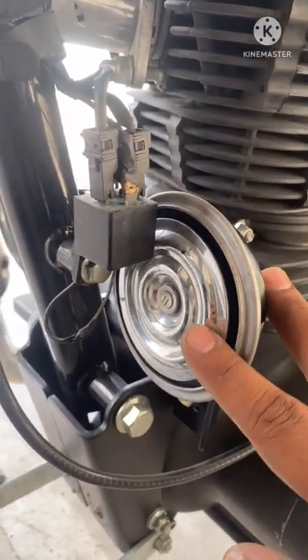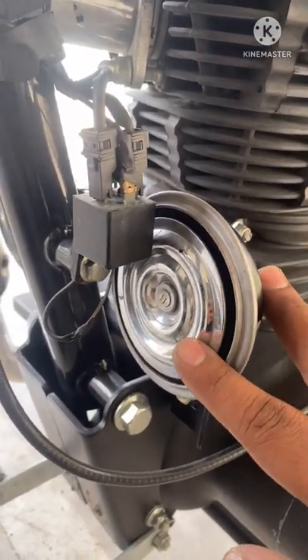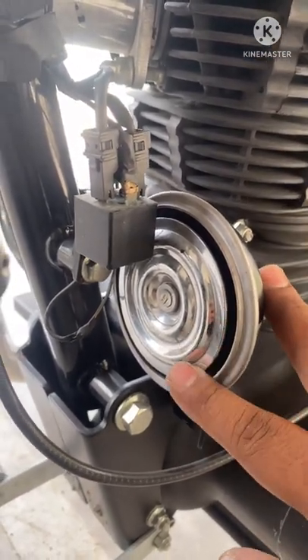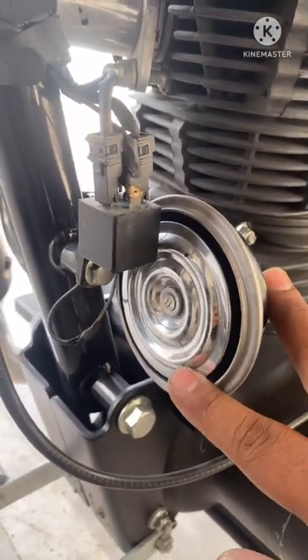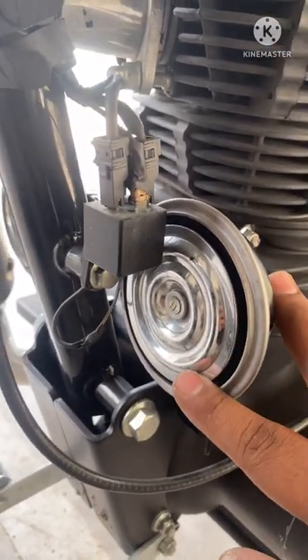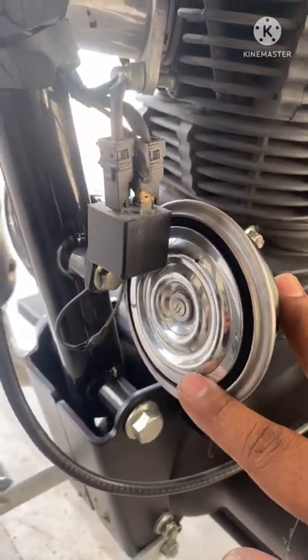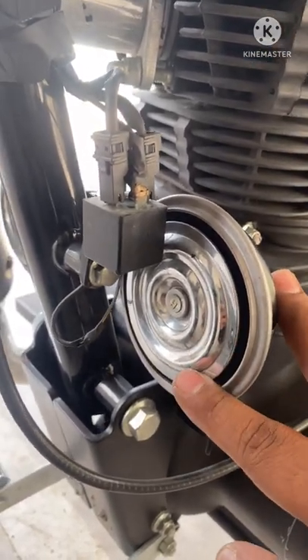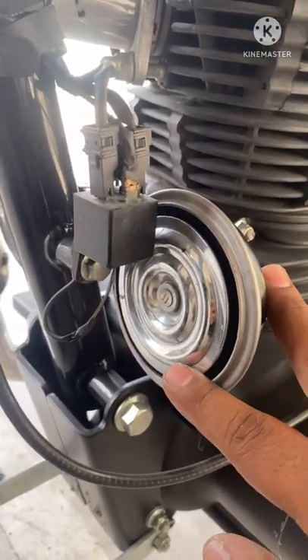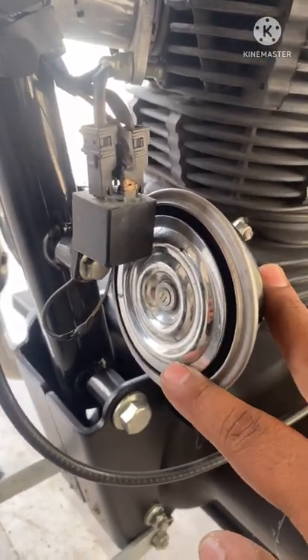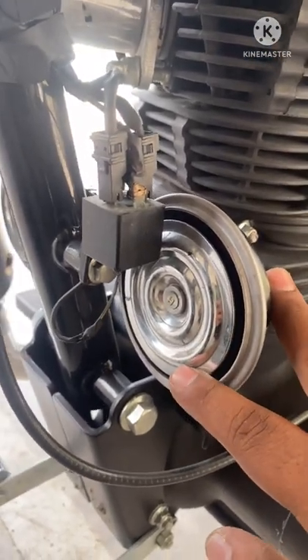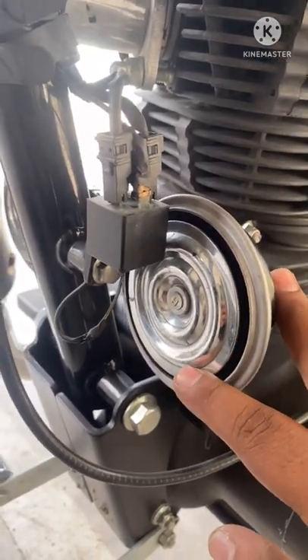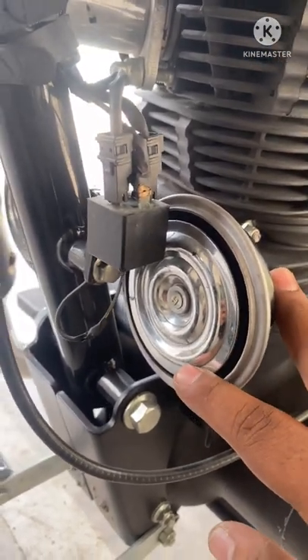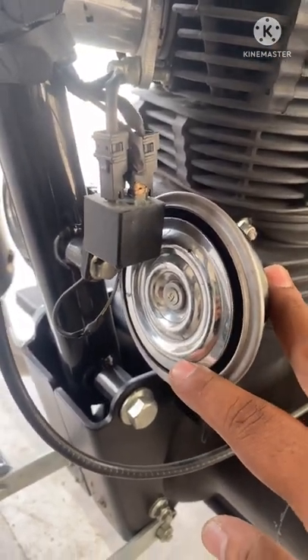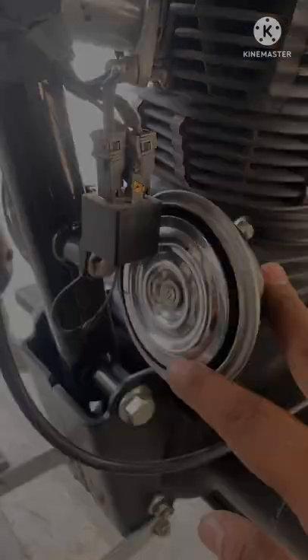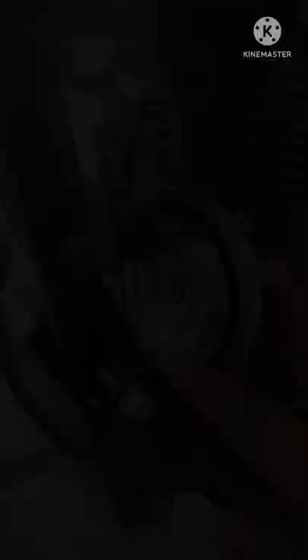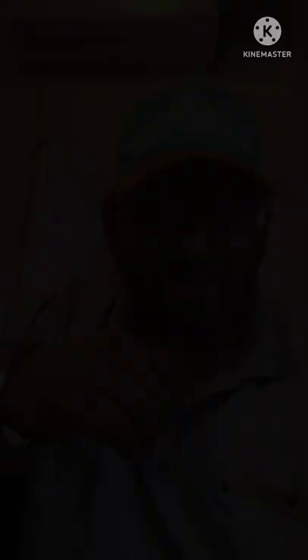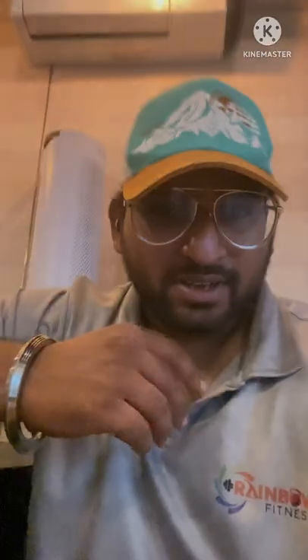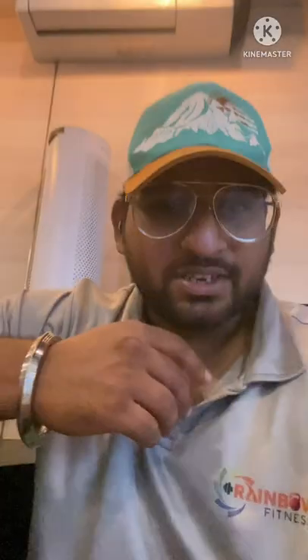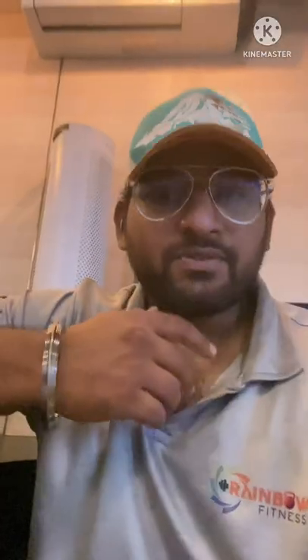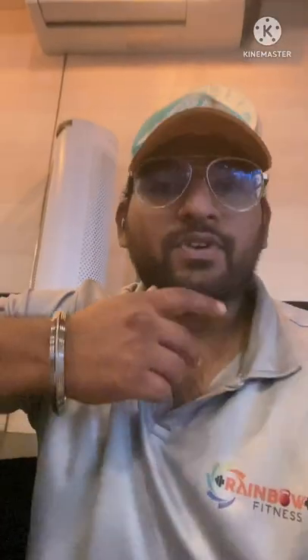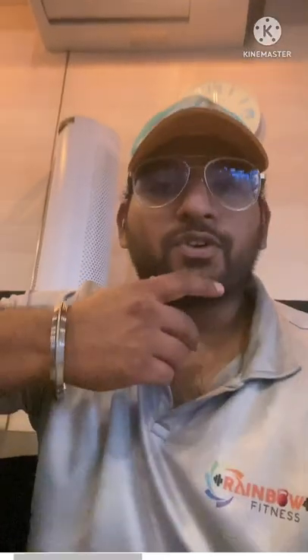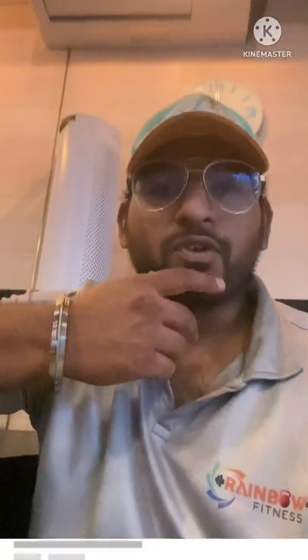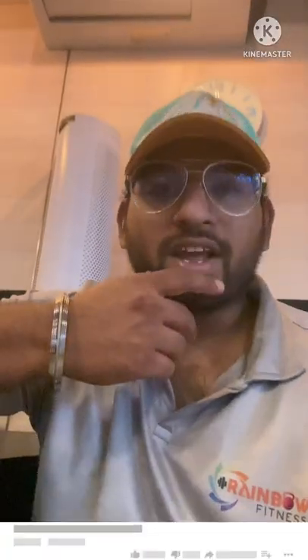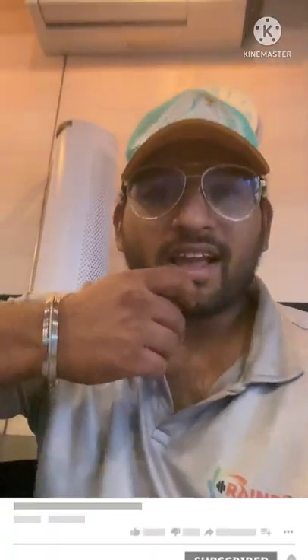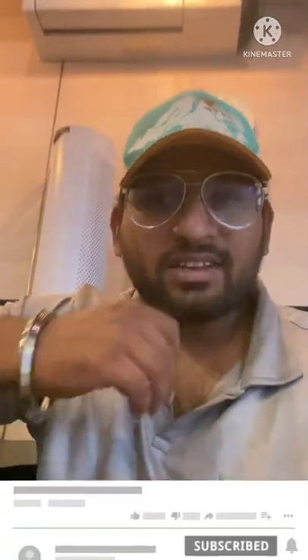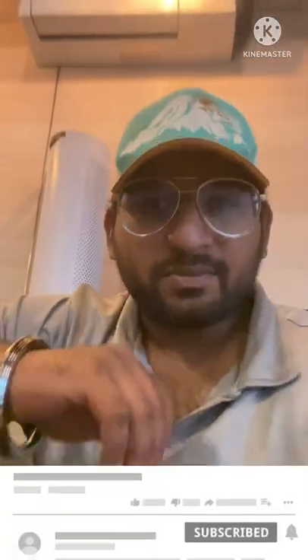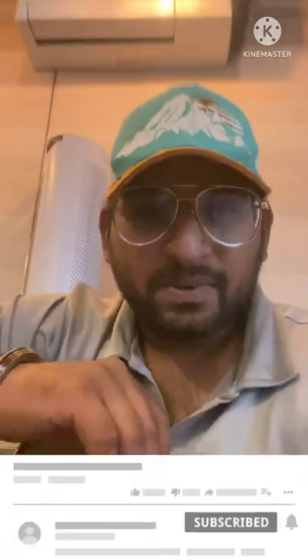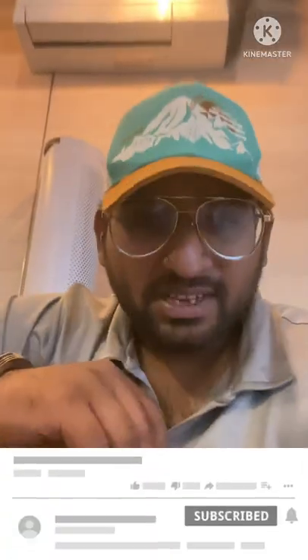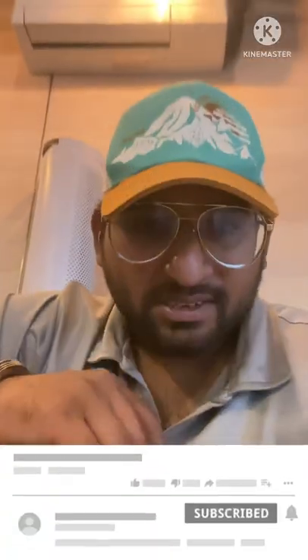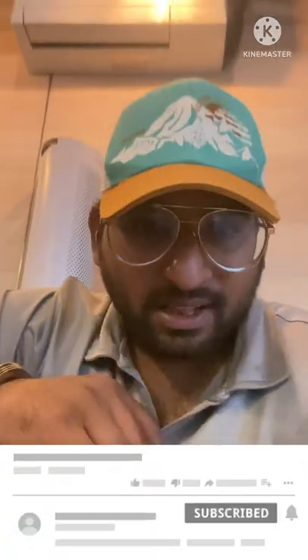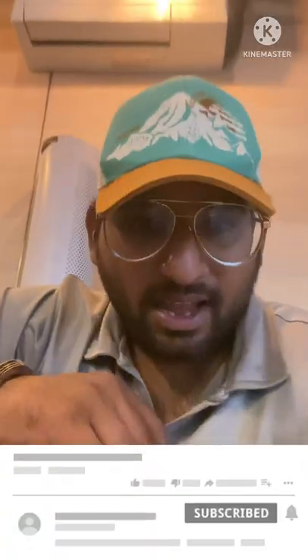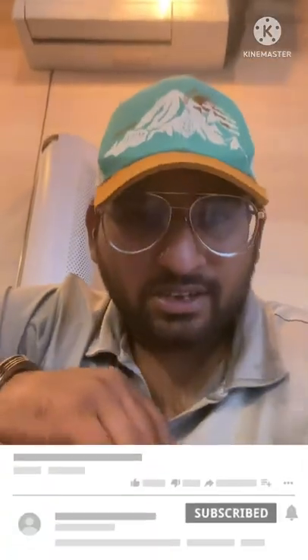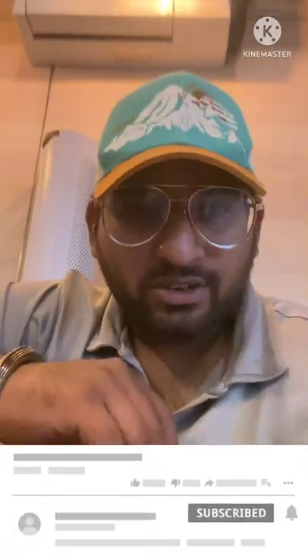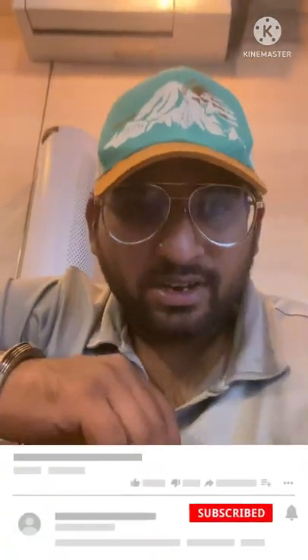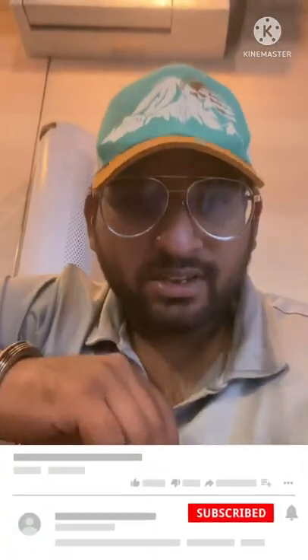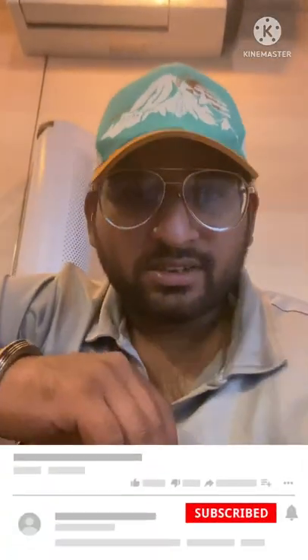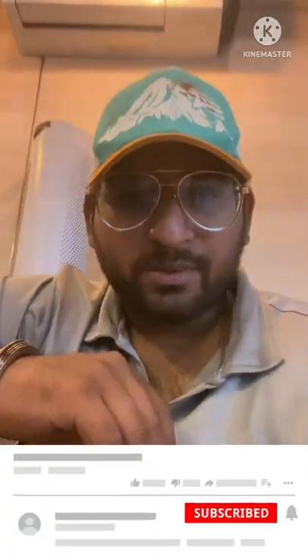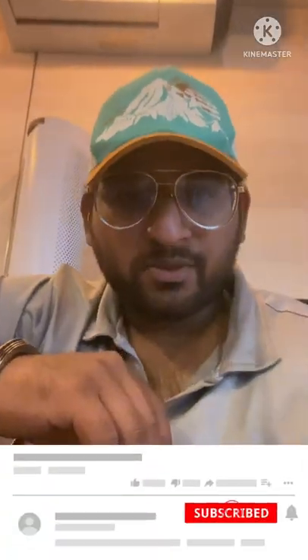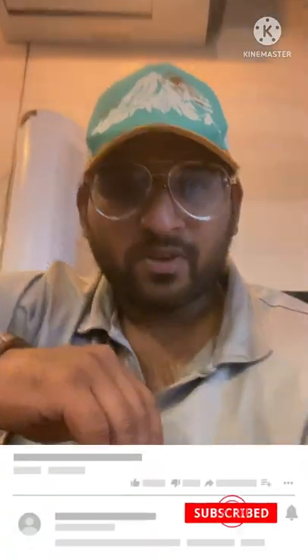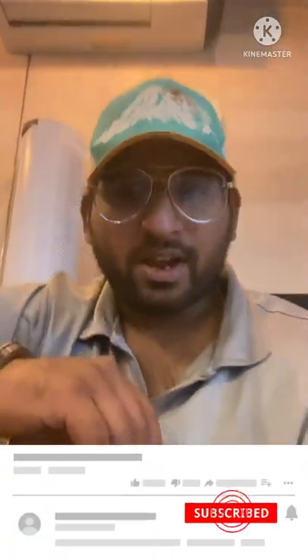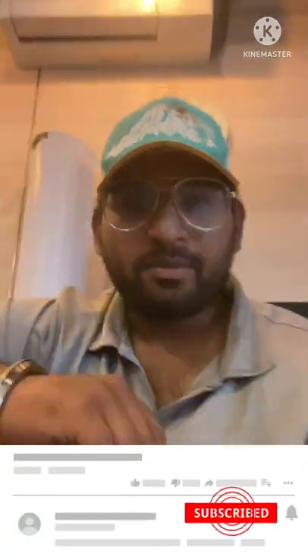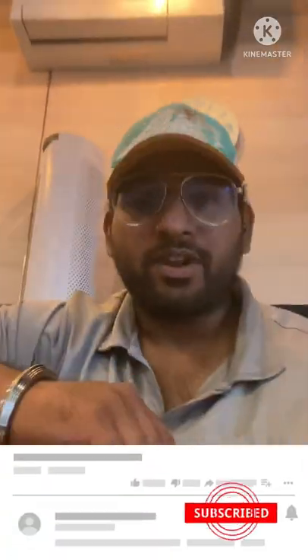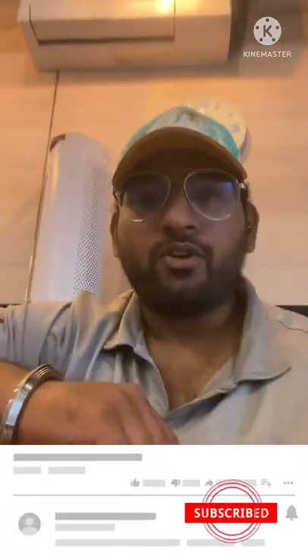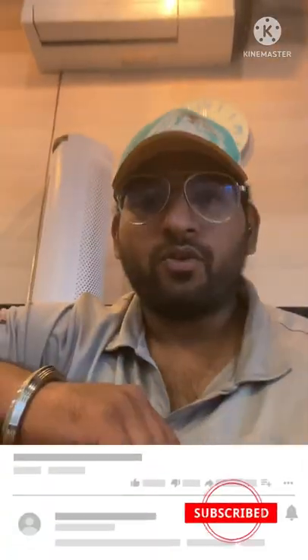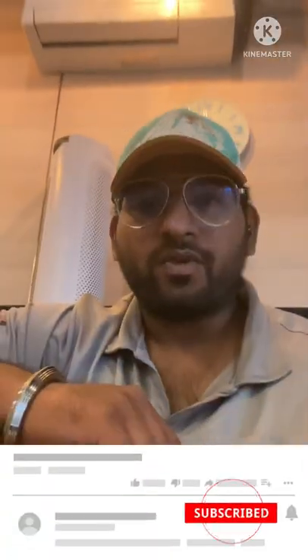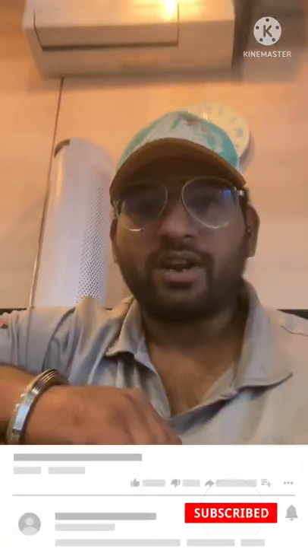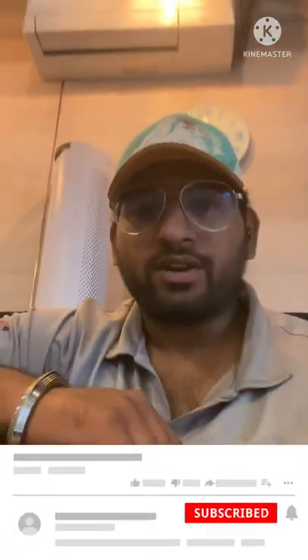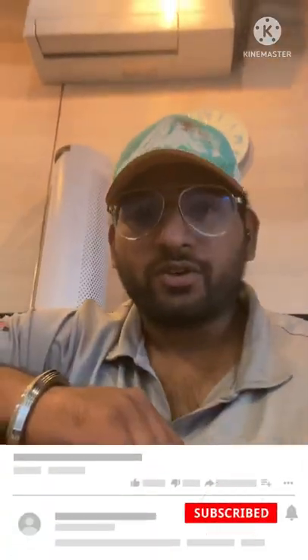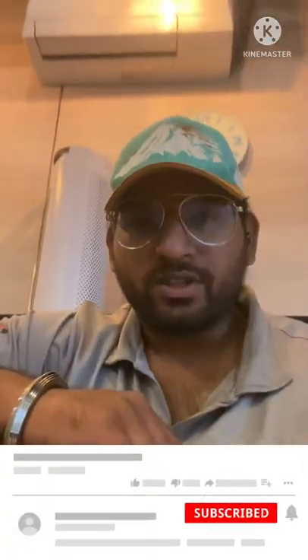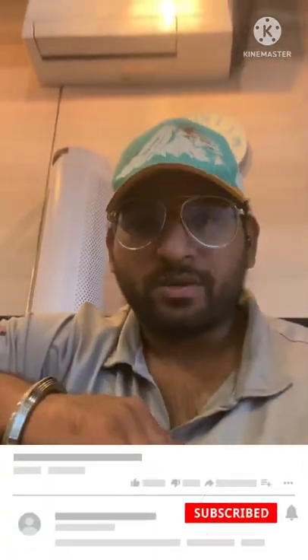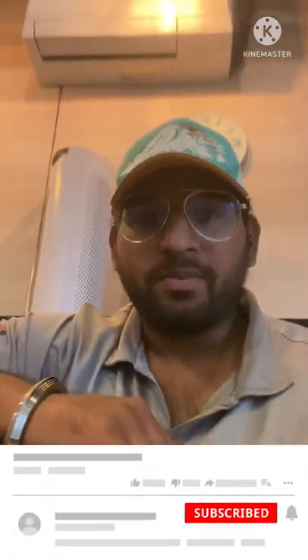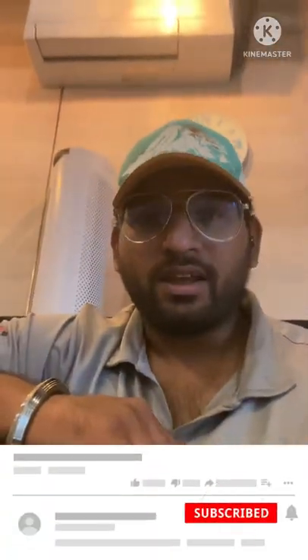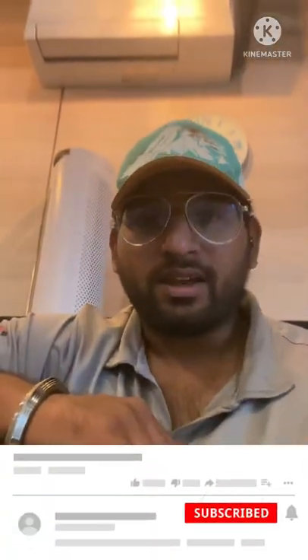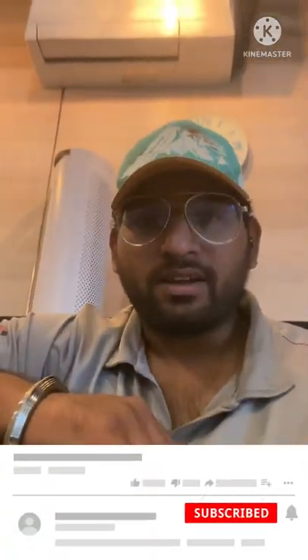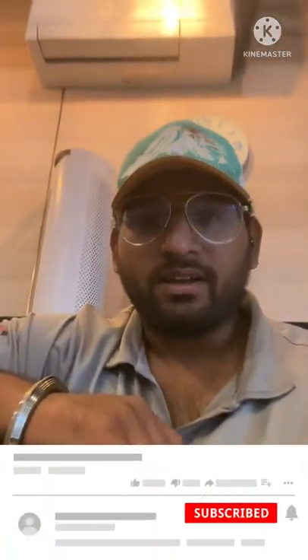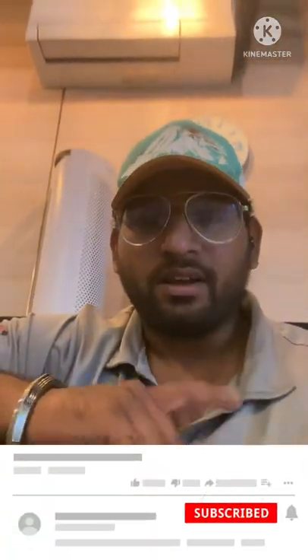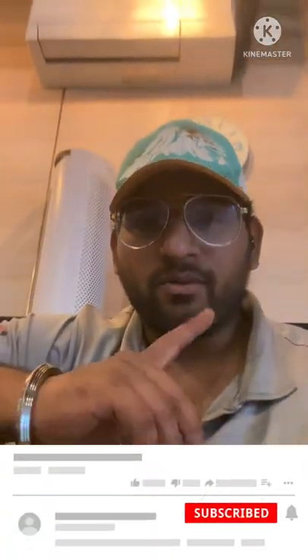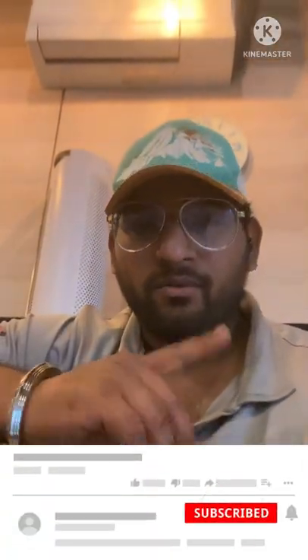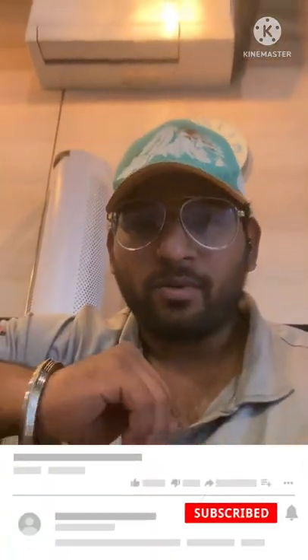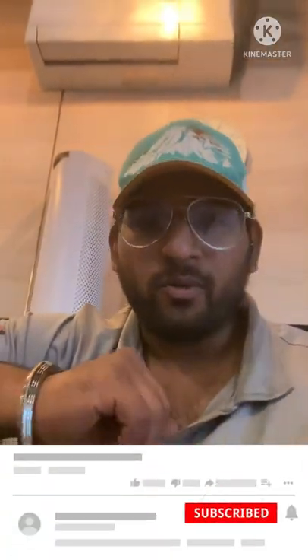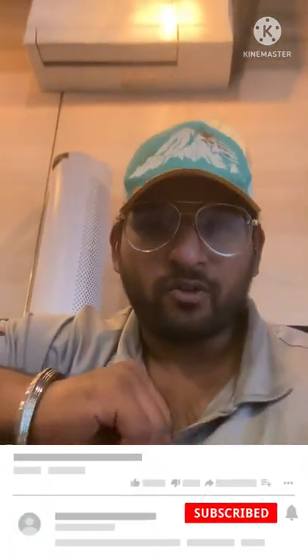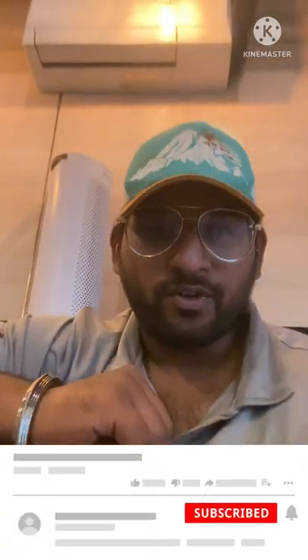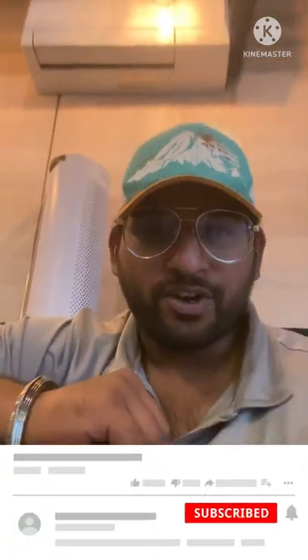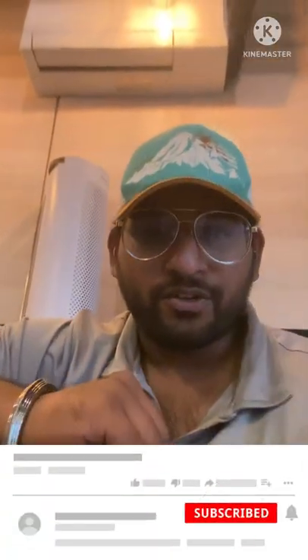That's it for today guys. Please like, share, and subscribe, and don't forget to hit the bell icon for more videos.